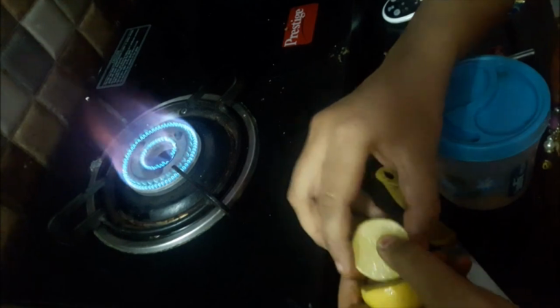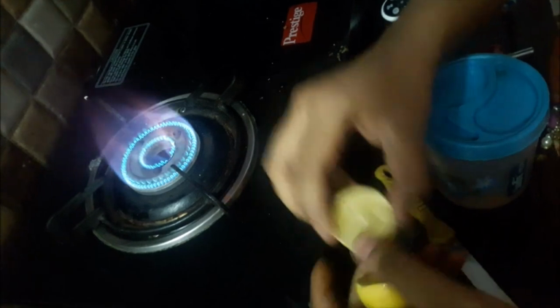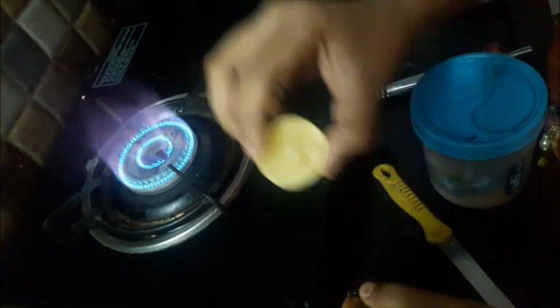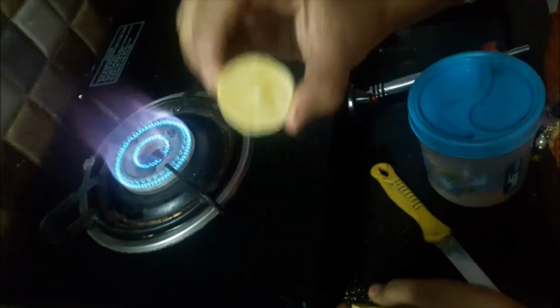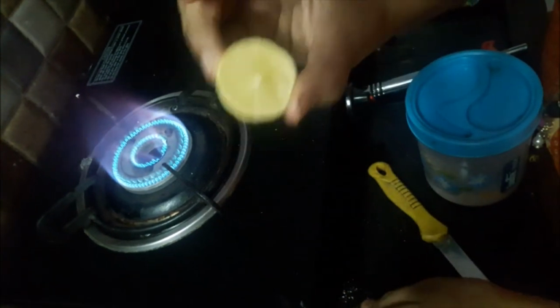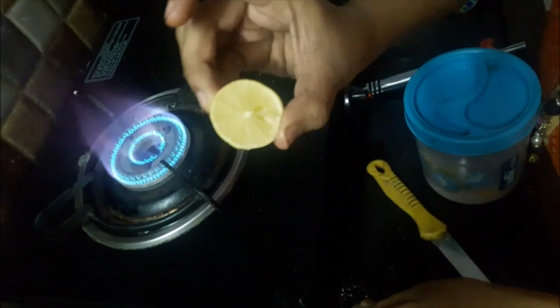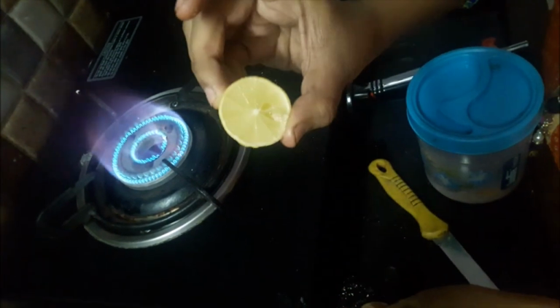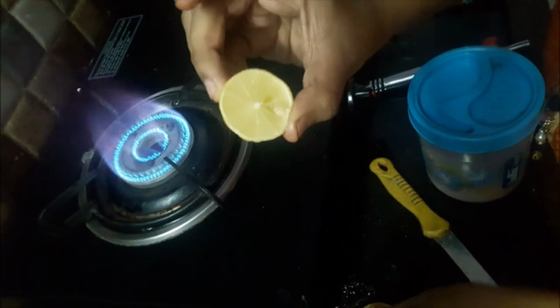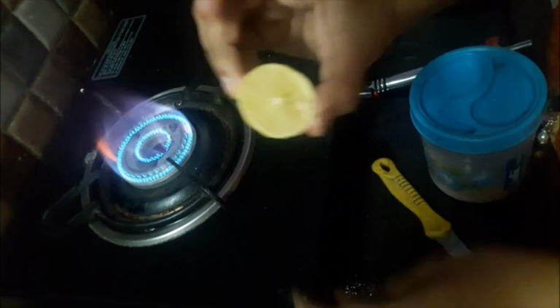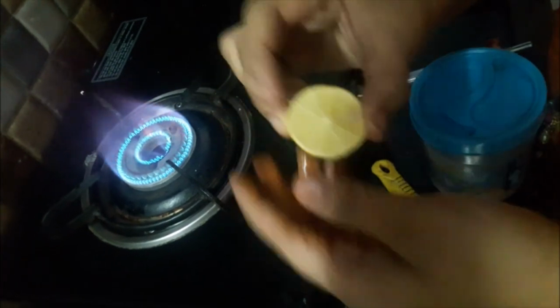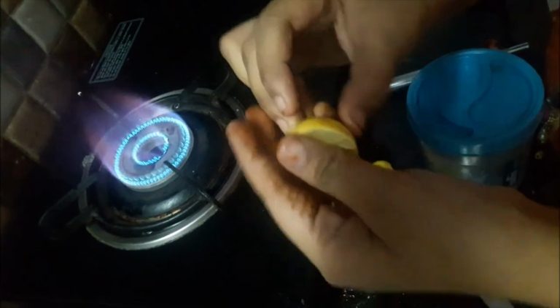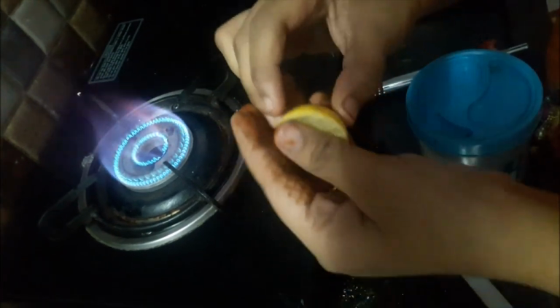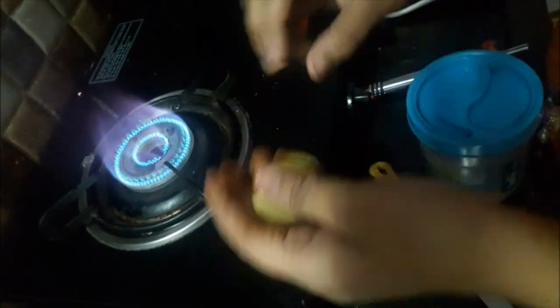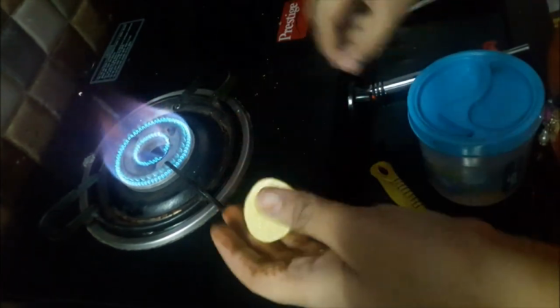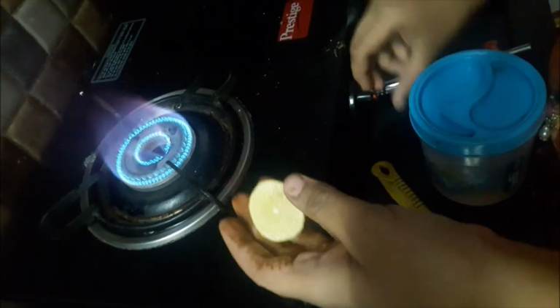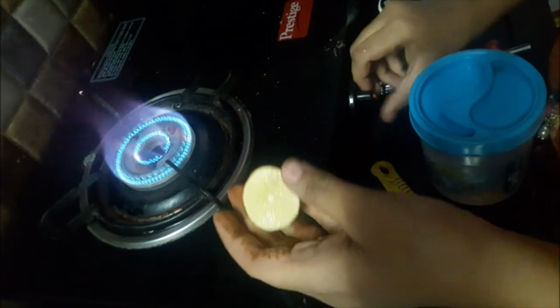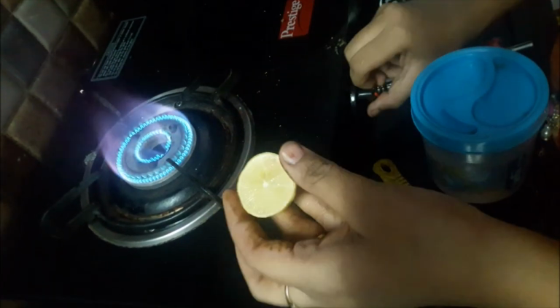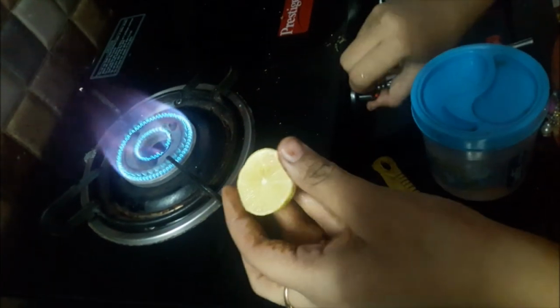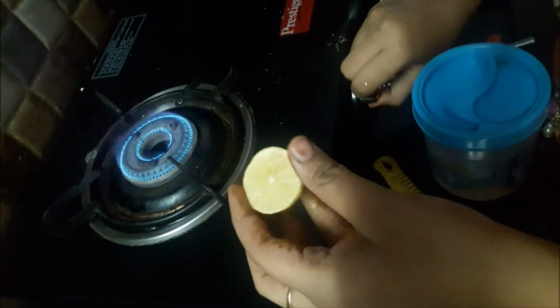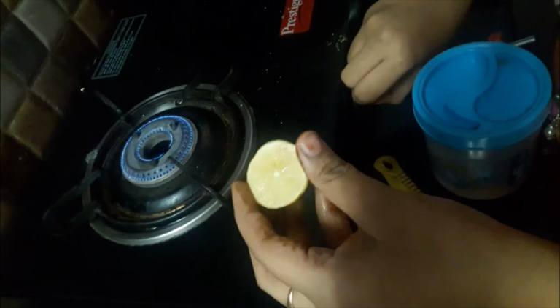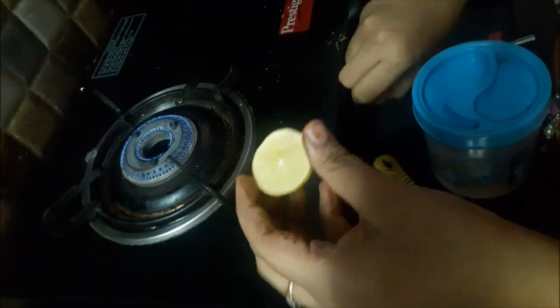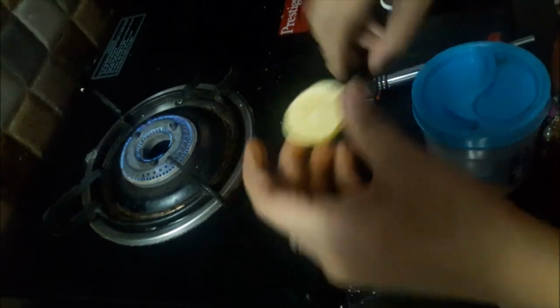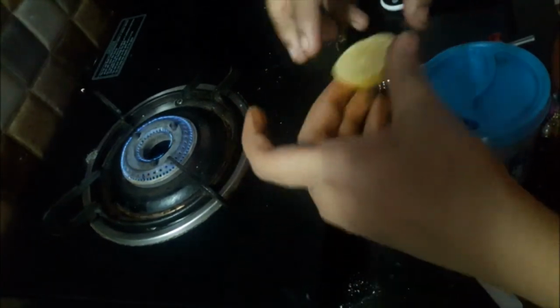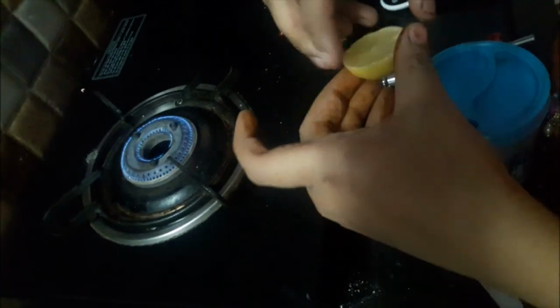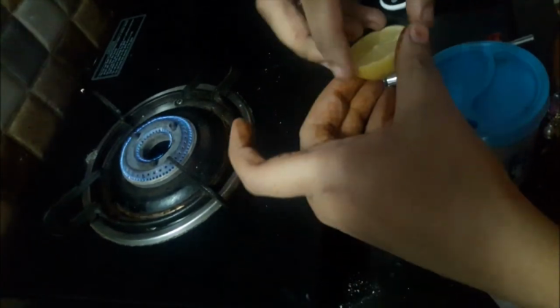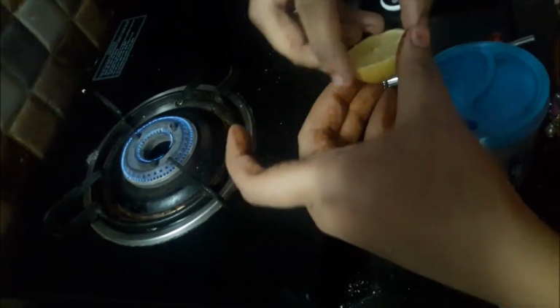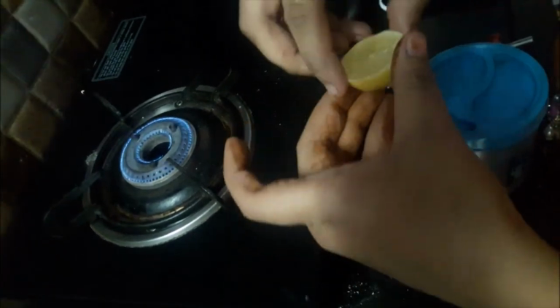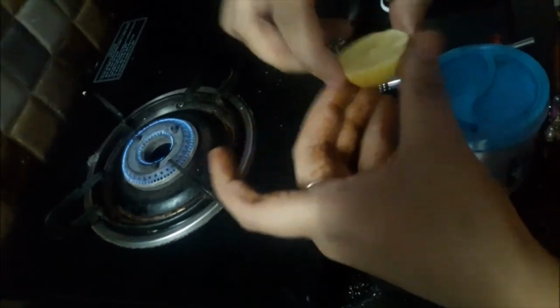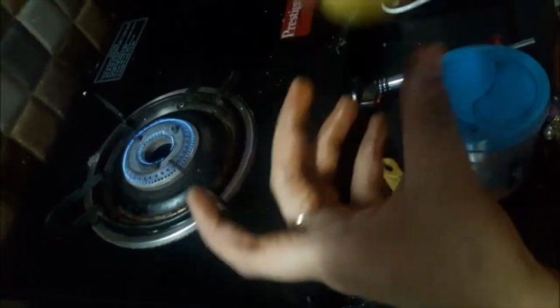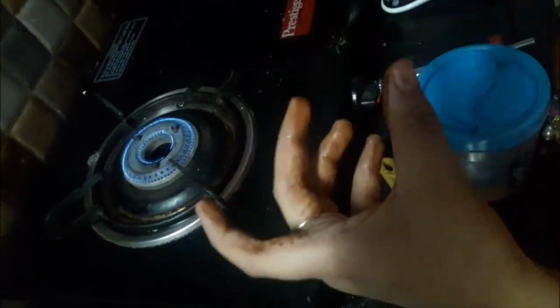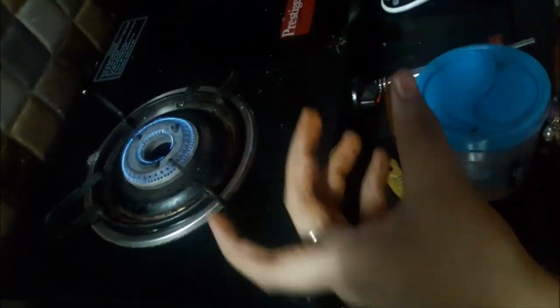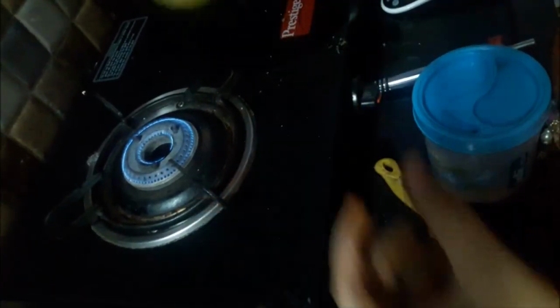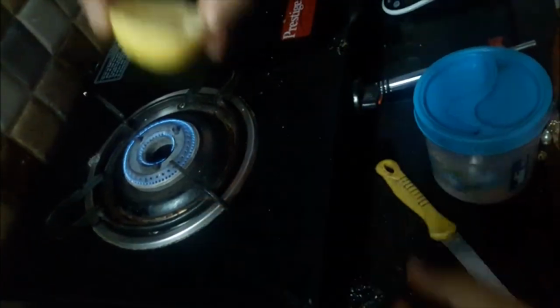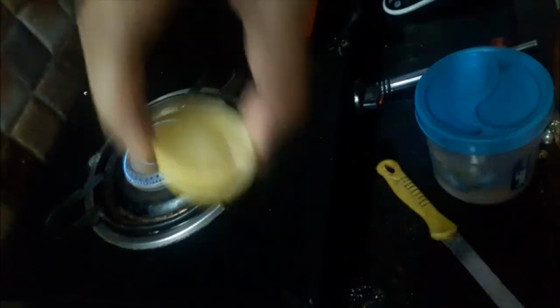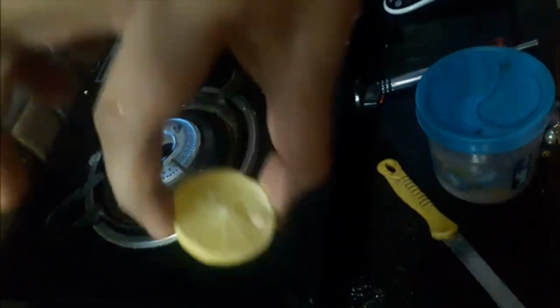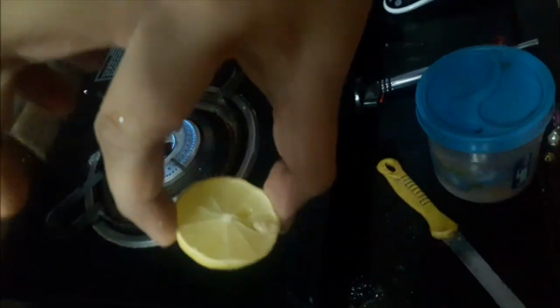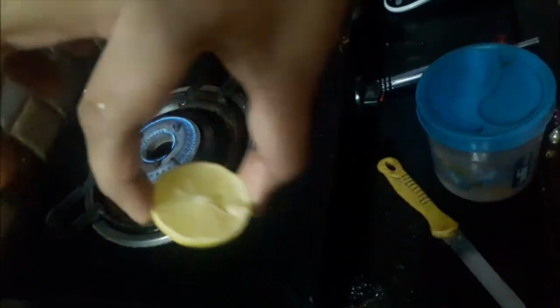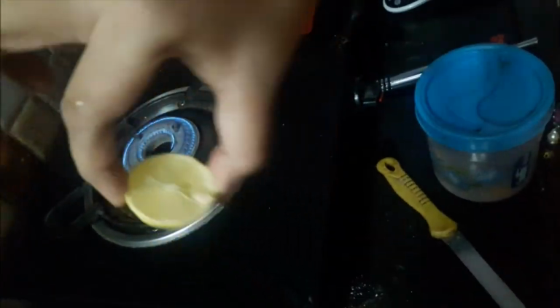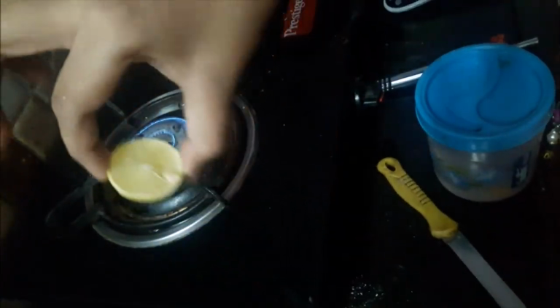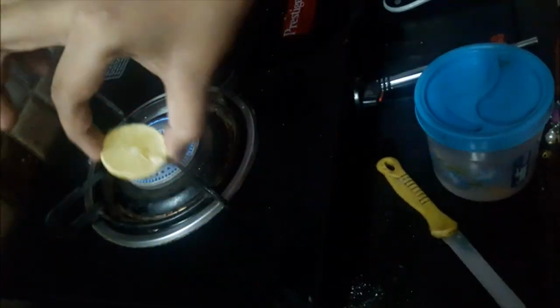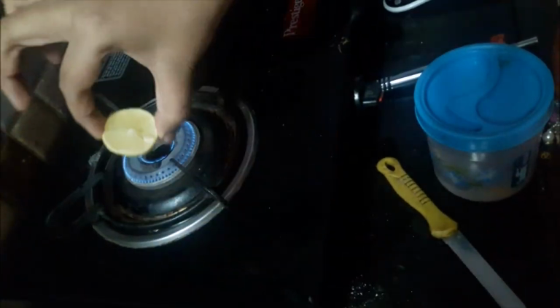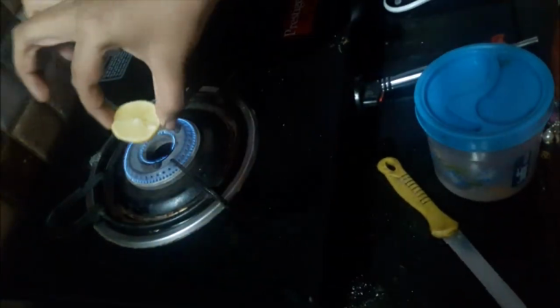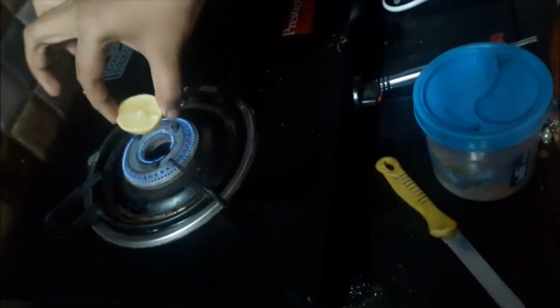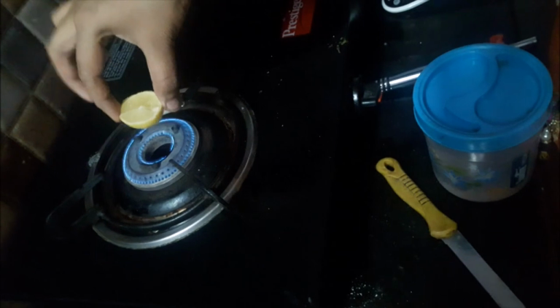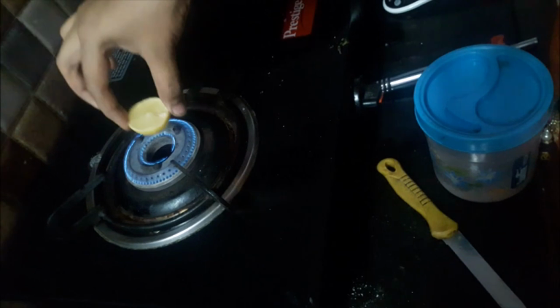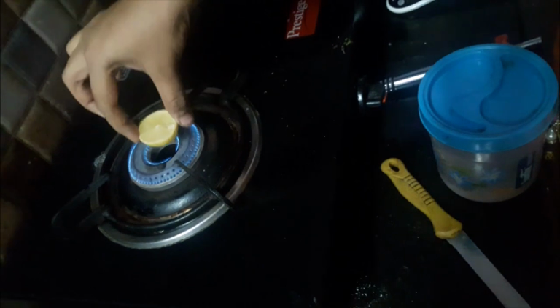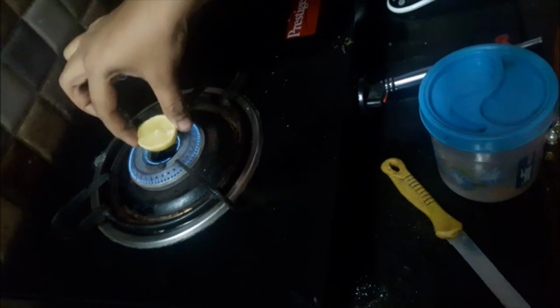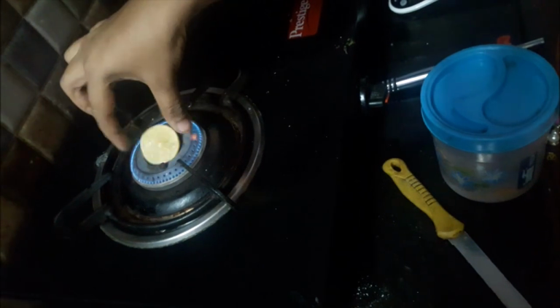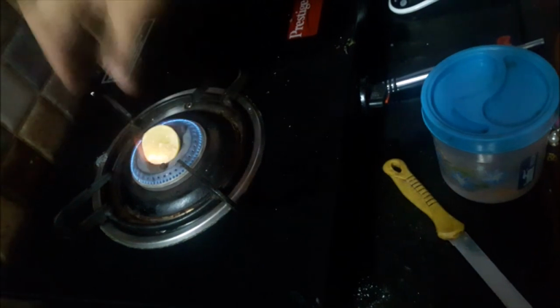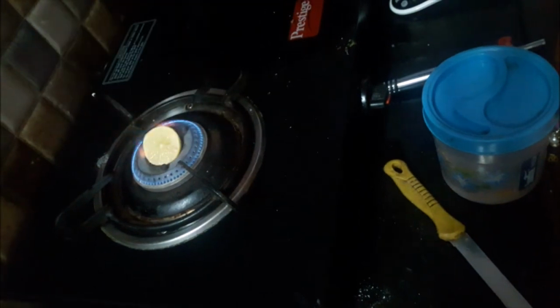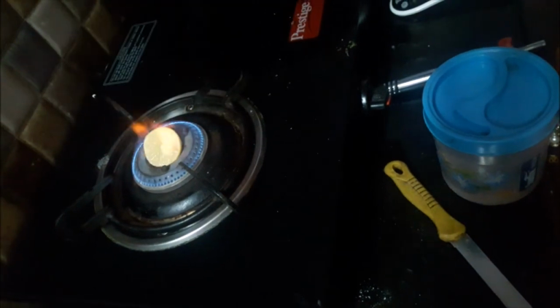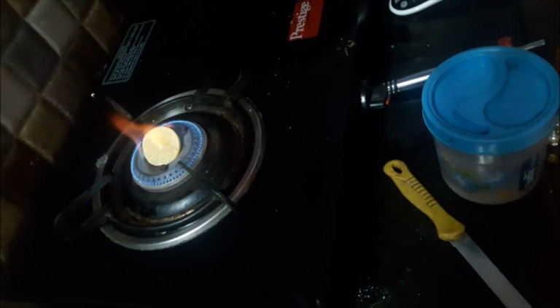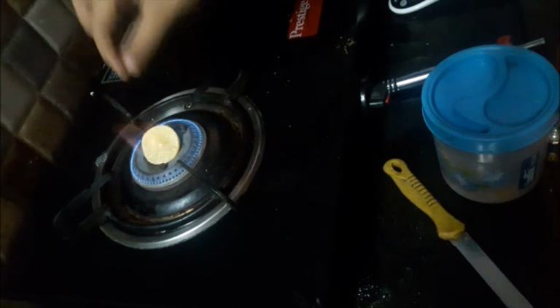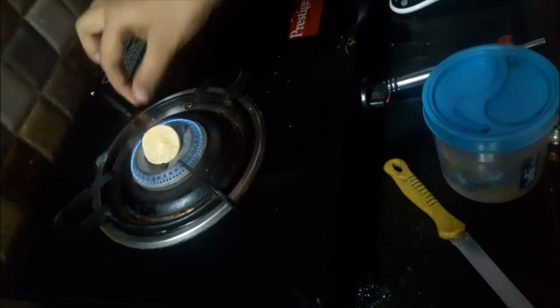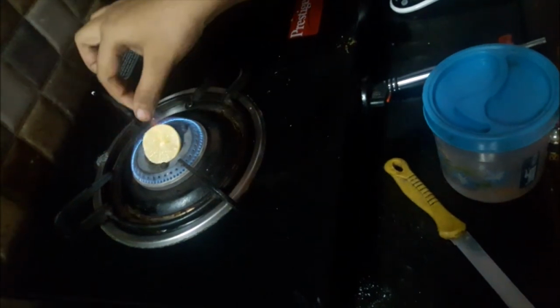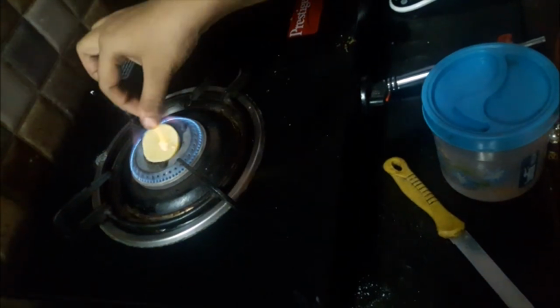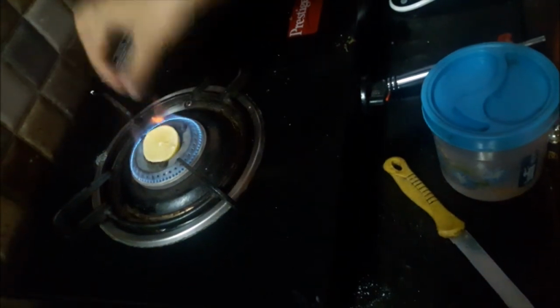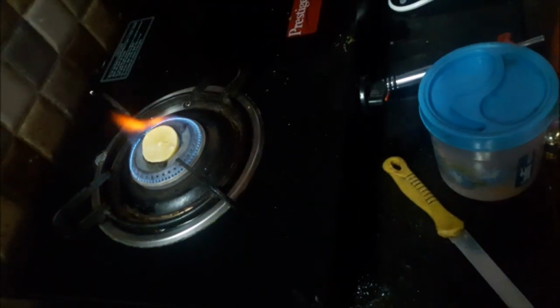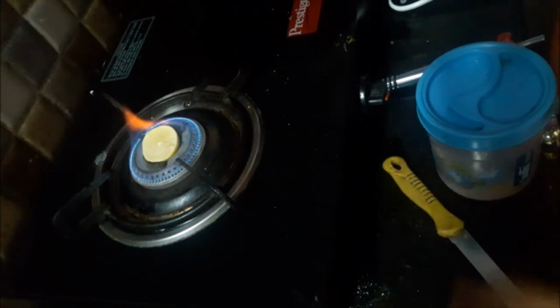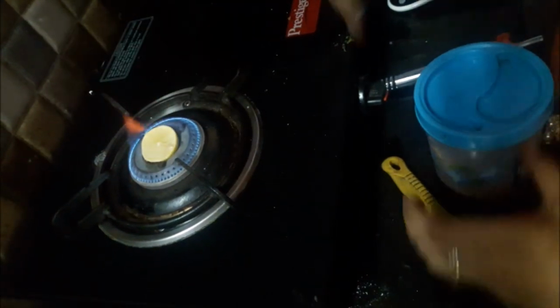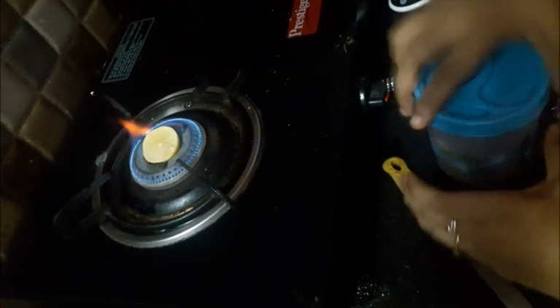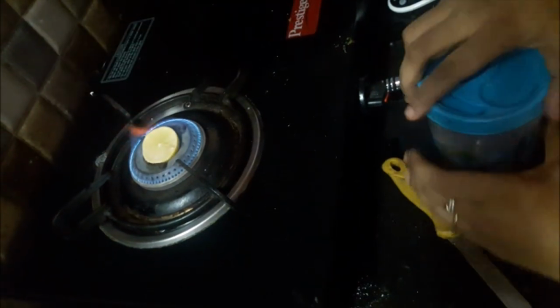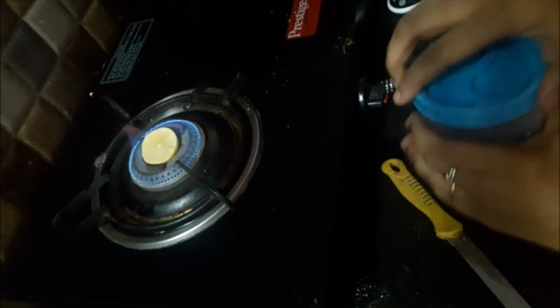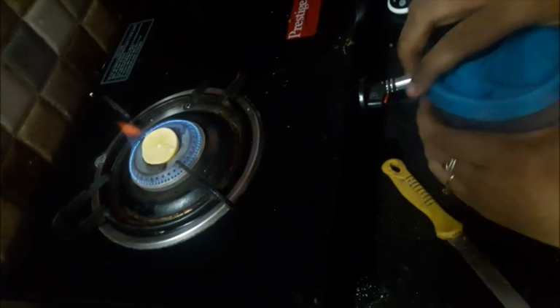First, cut the lemon into two pieces. Now put half lemon on low flame for a minute until the top portion of the lemon is bulging.